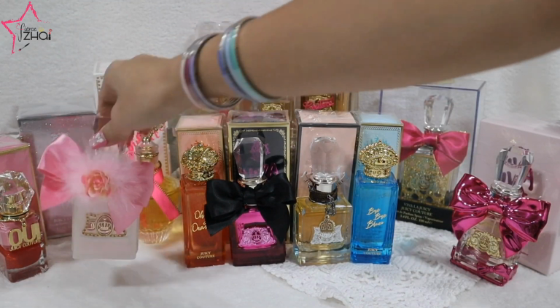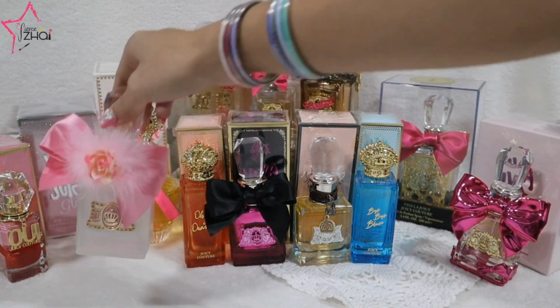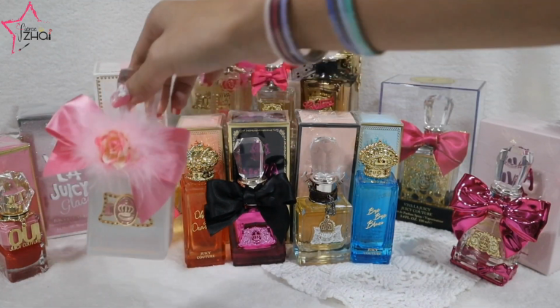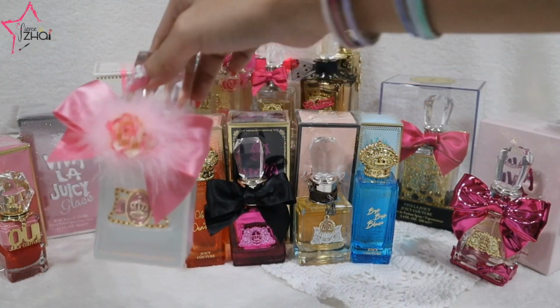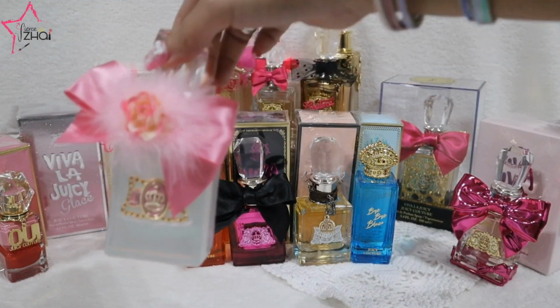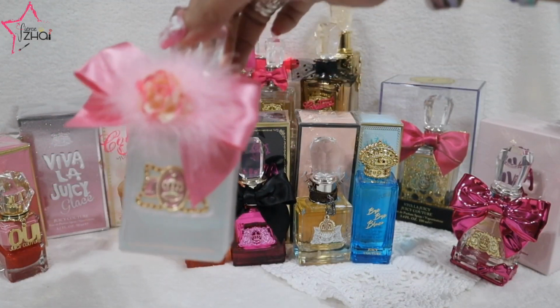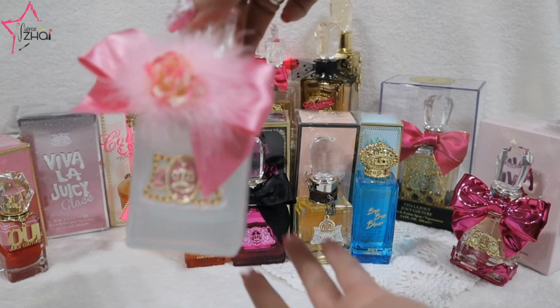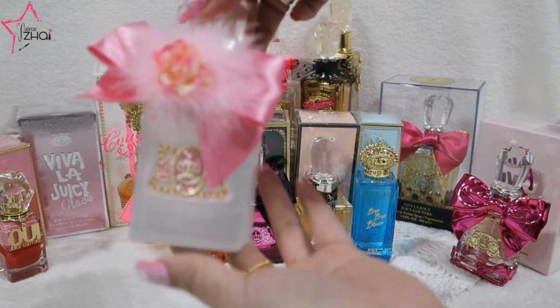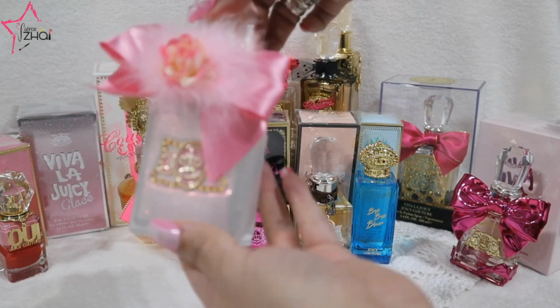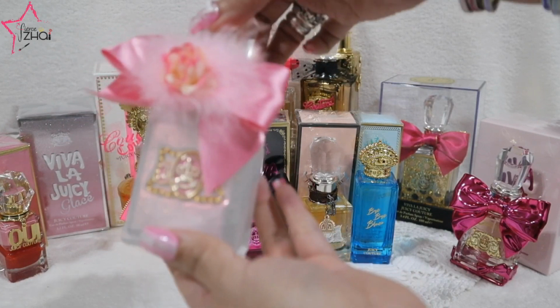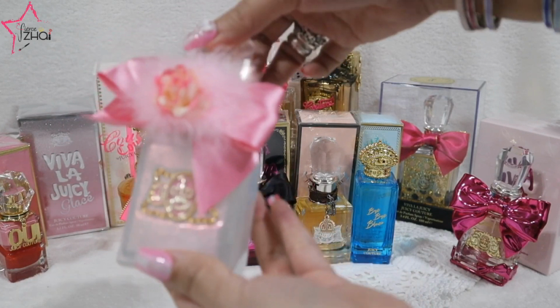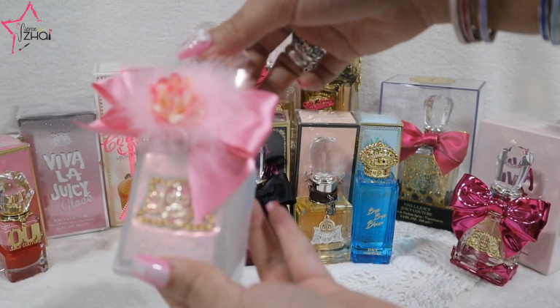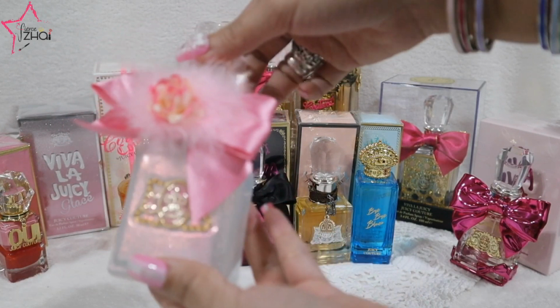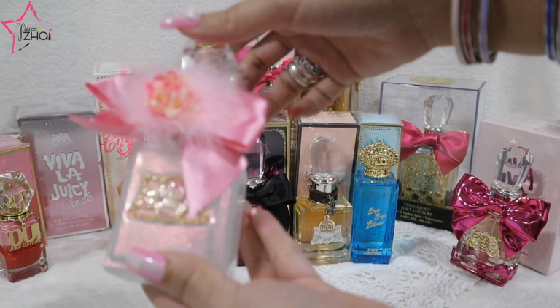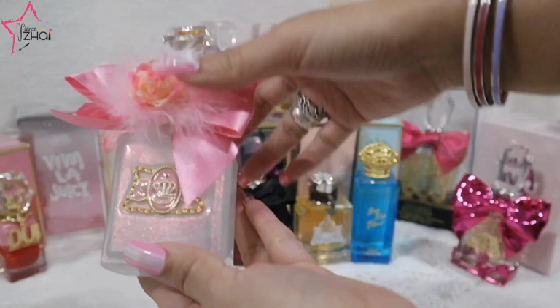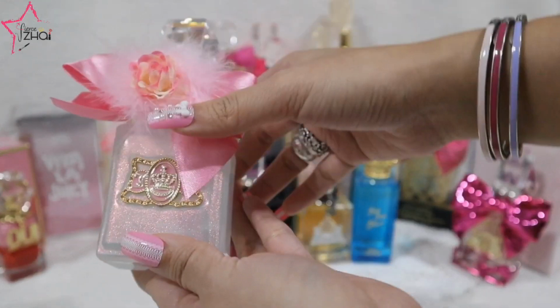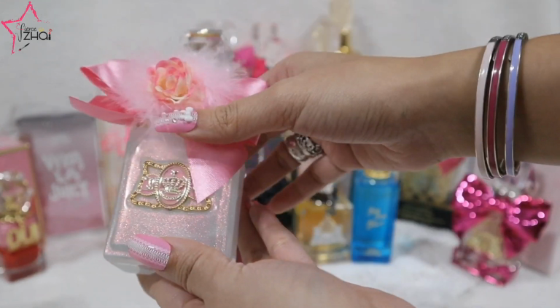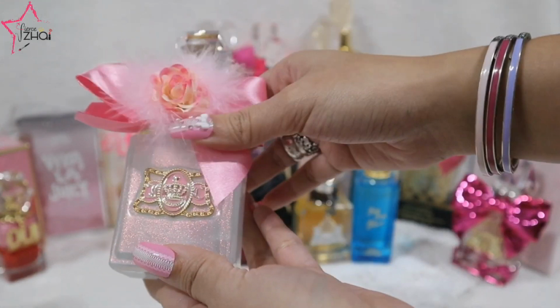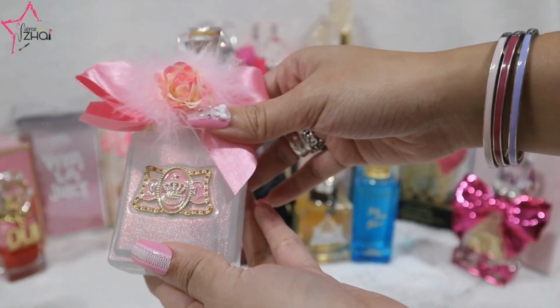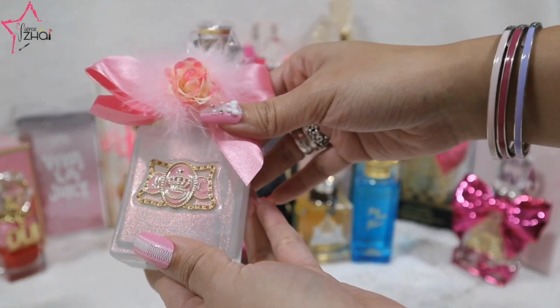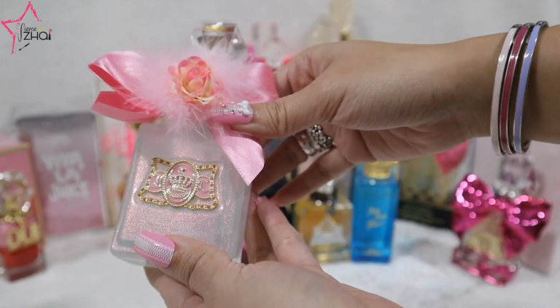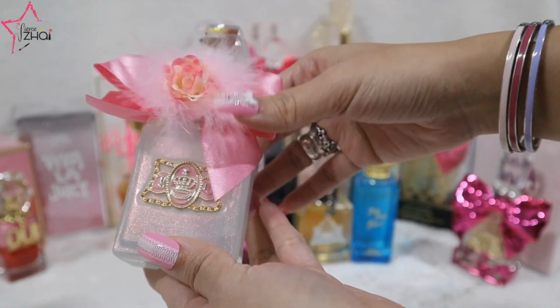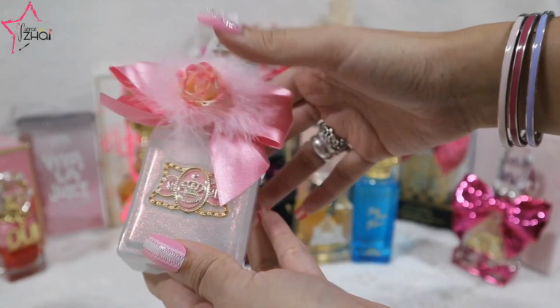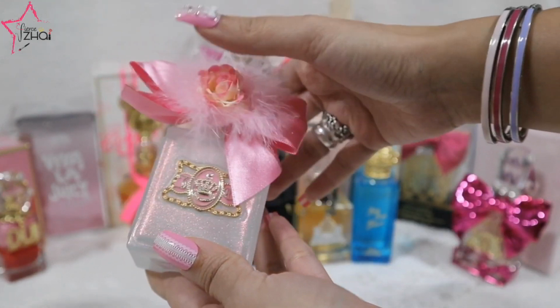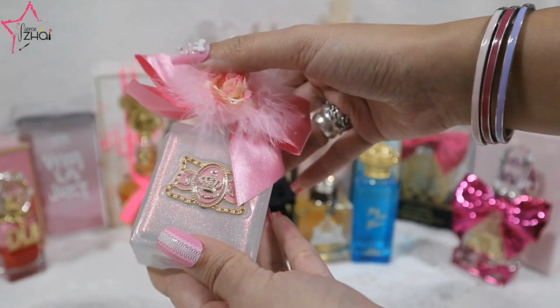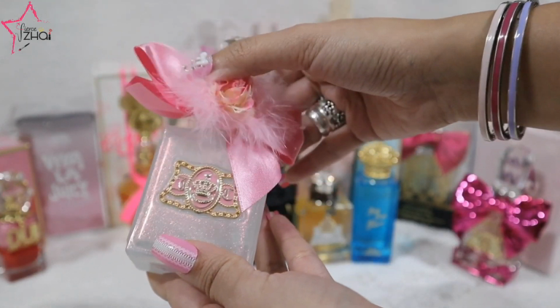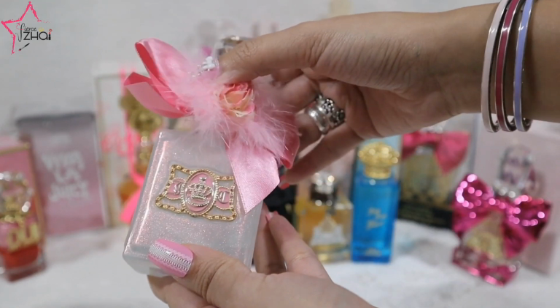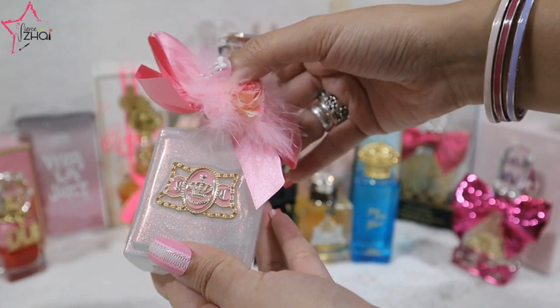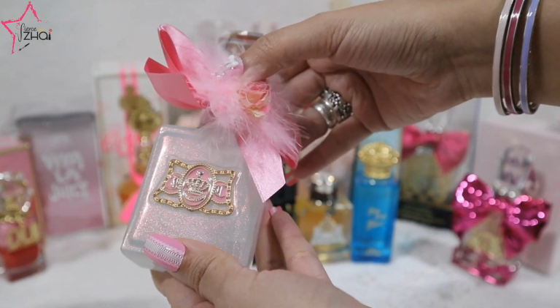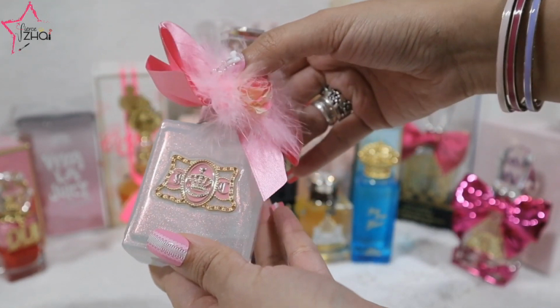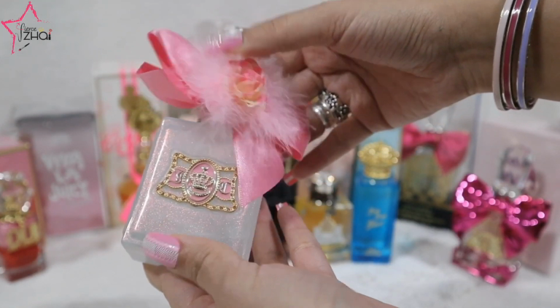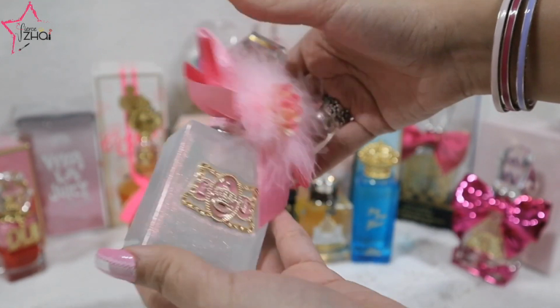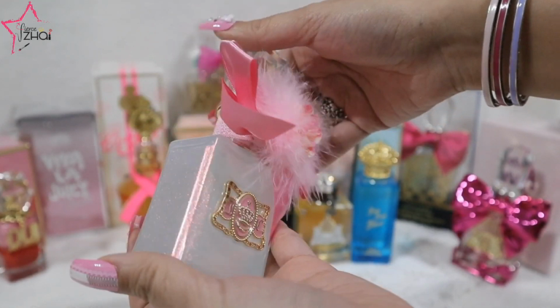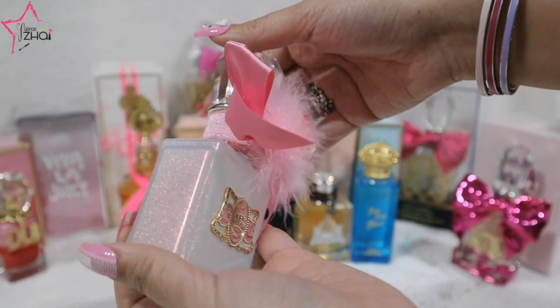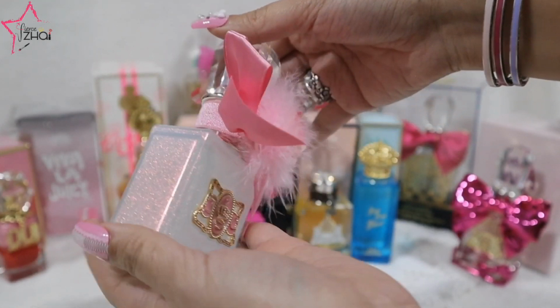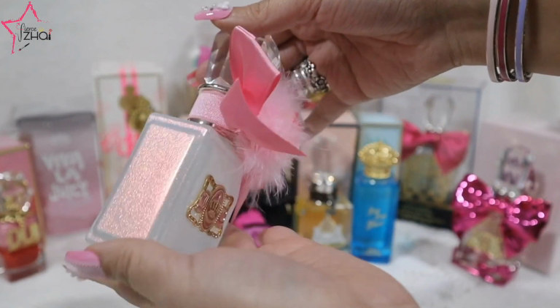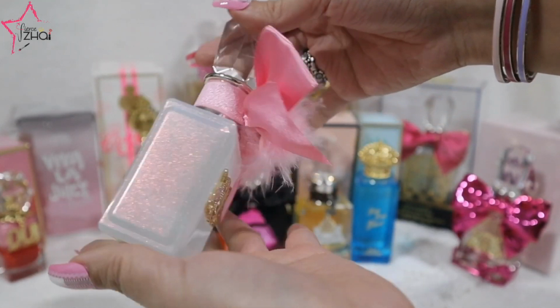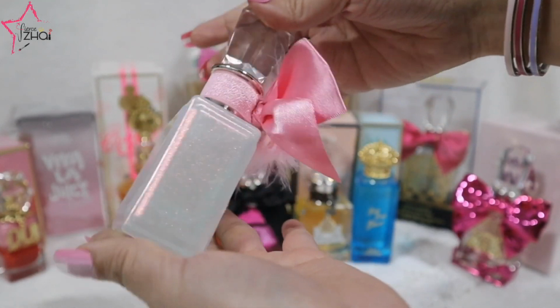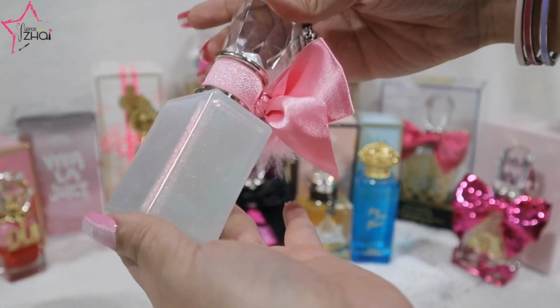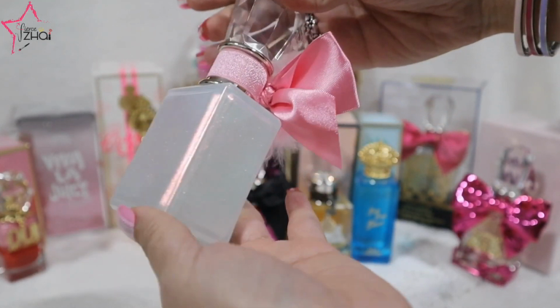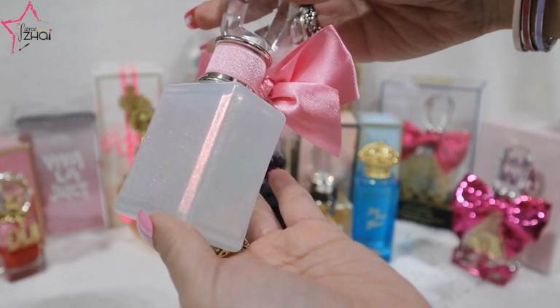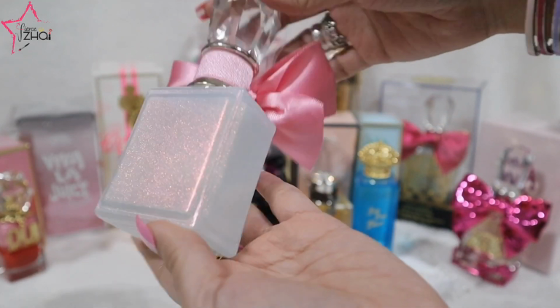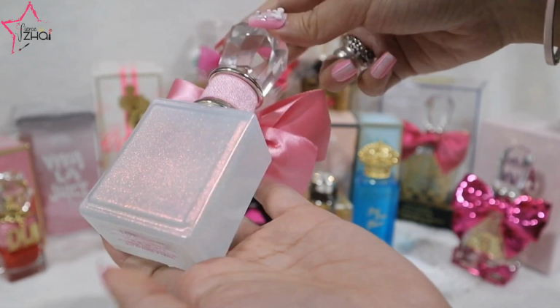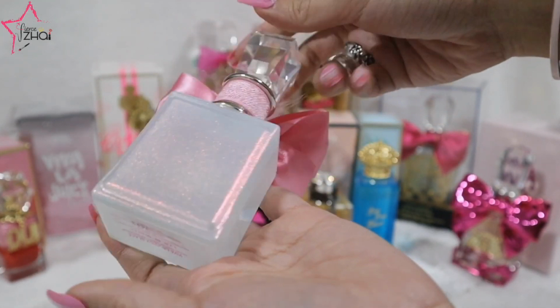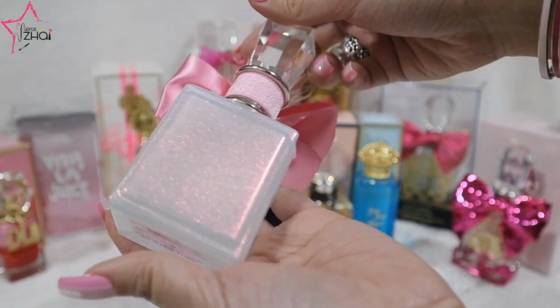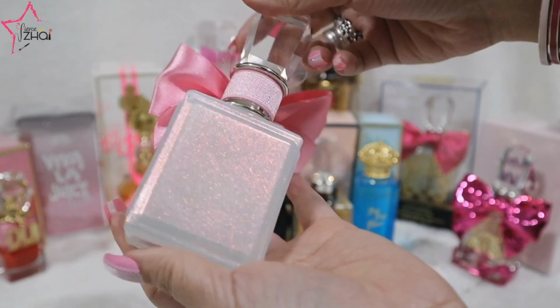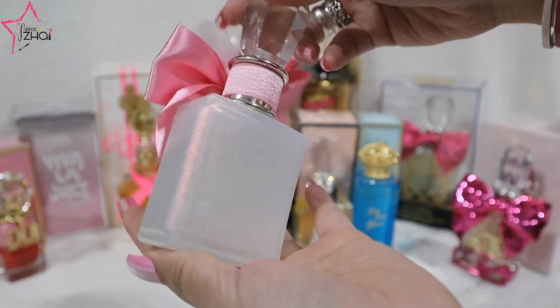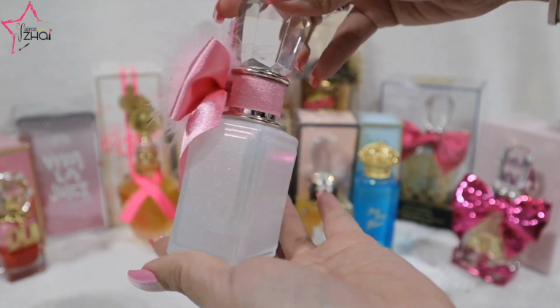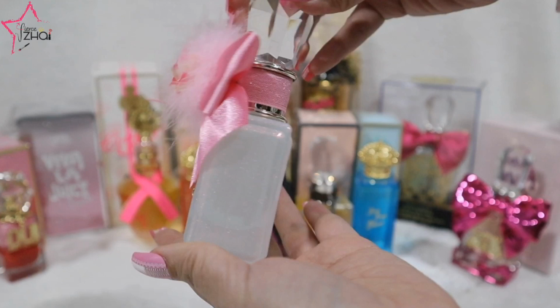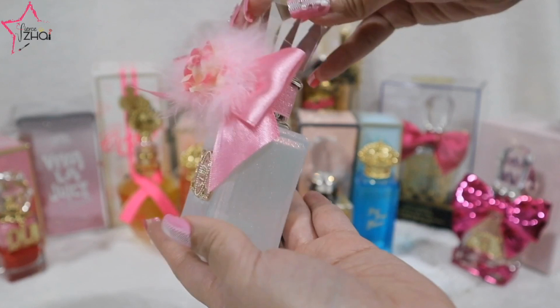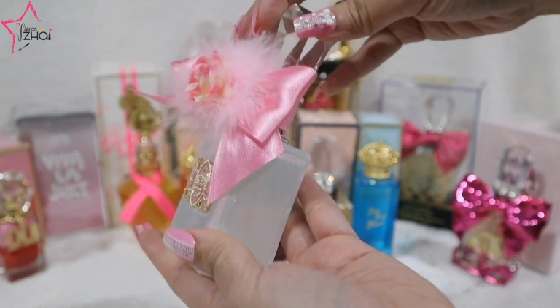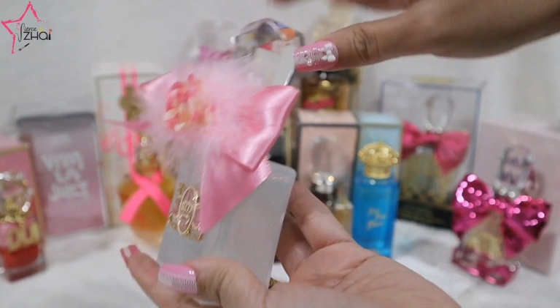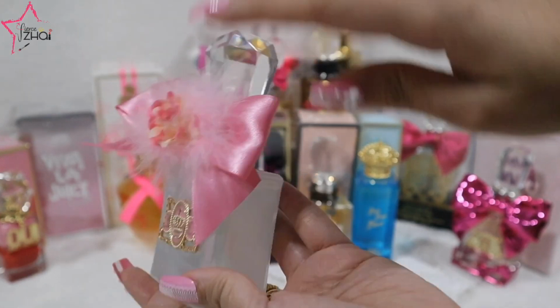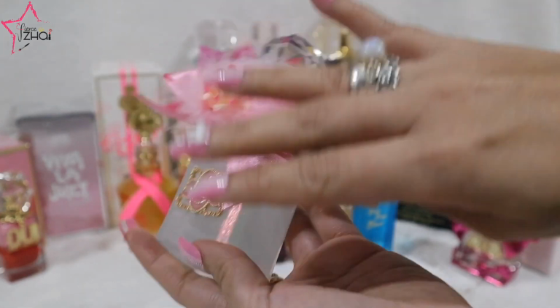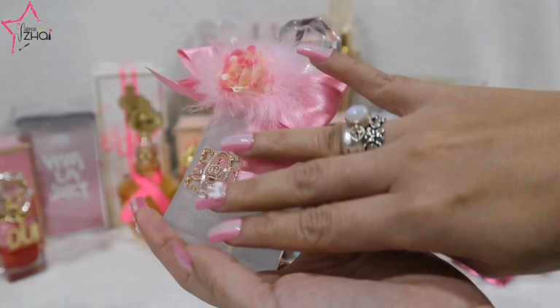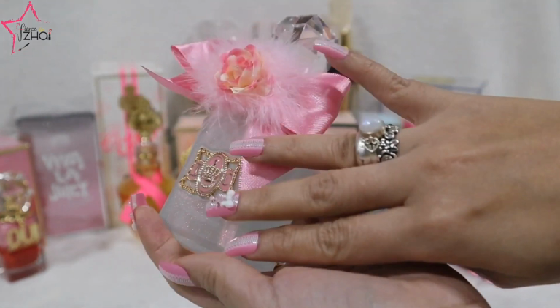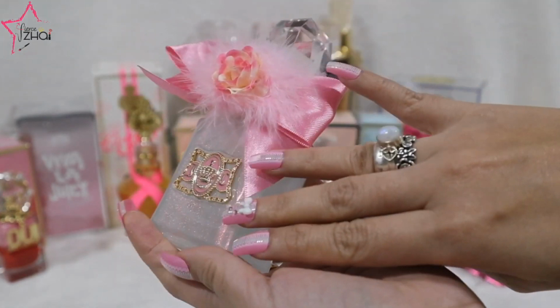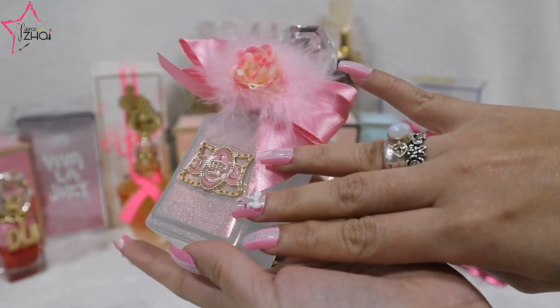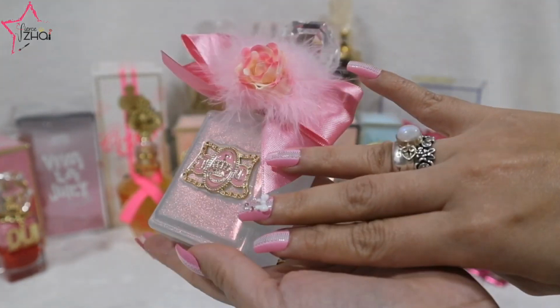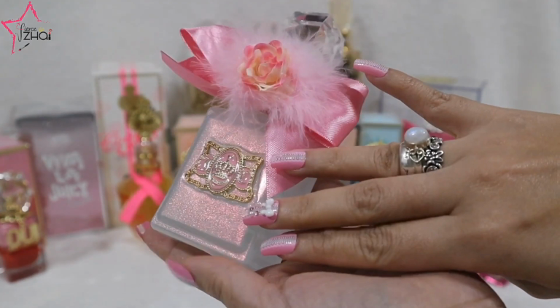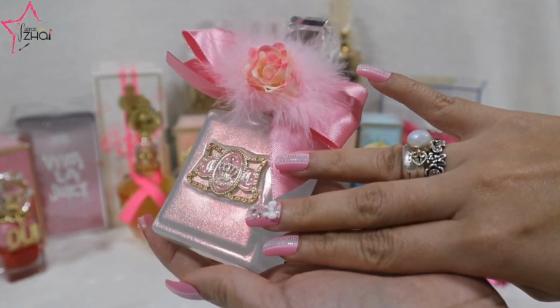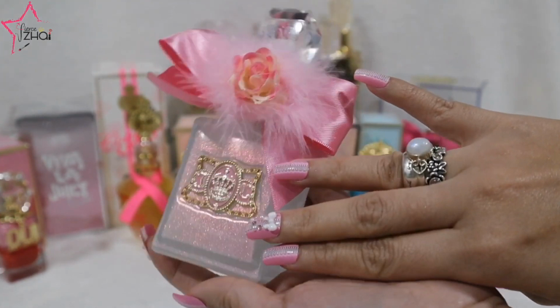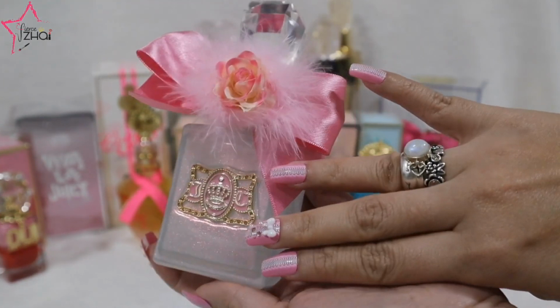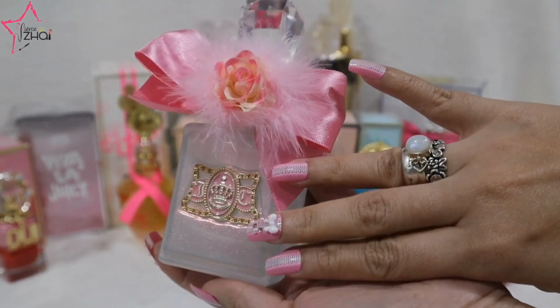I think I'm going to keep it that way. Of course we have the glassy one — the Viva La Juicy Glassy — which is perfect for my nails.